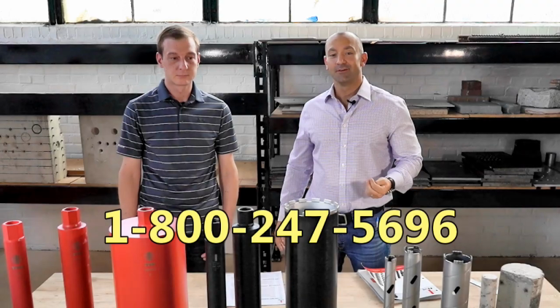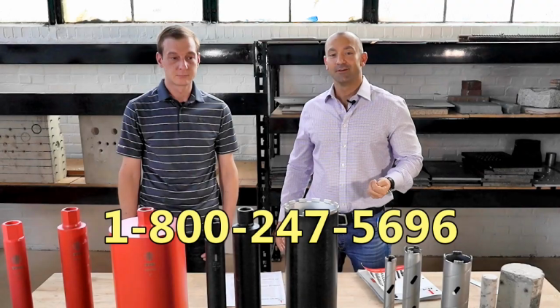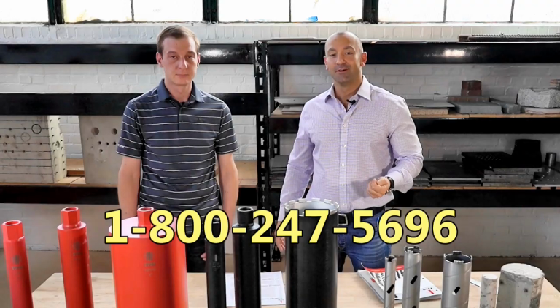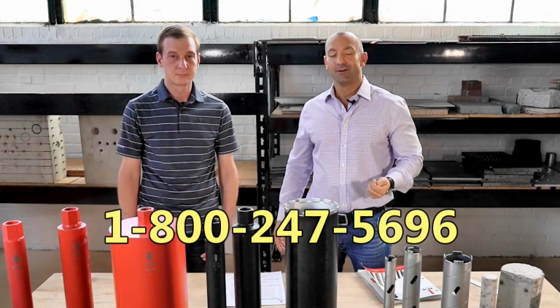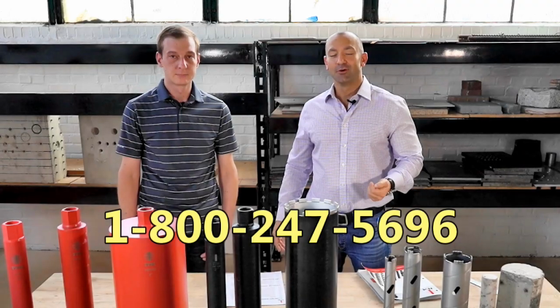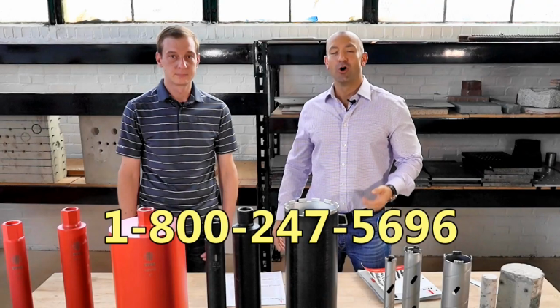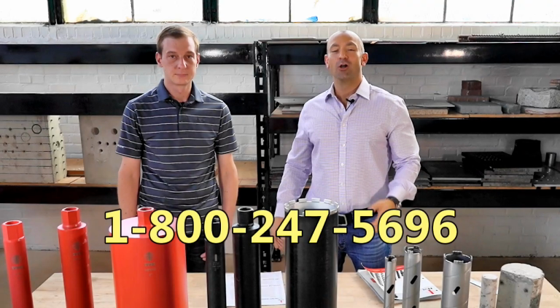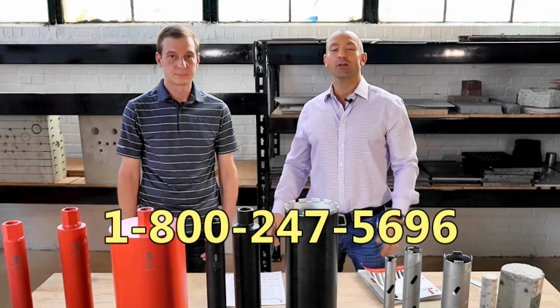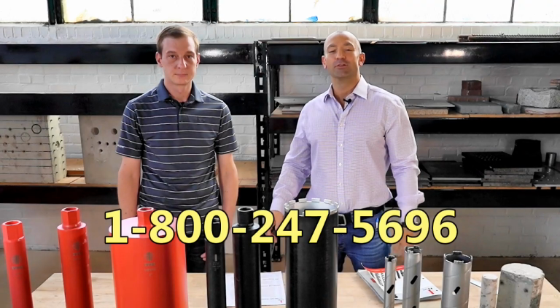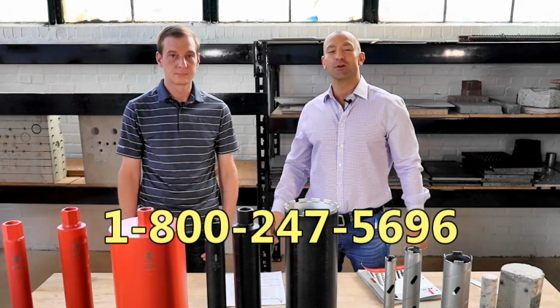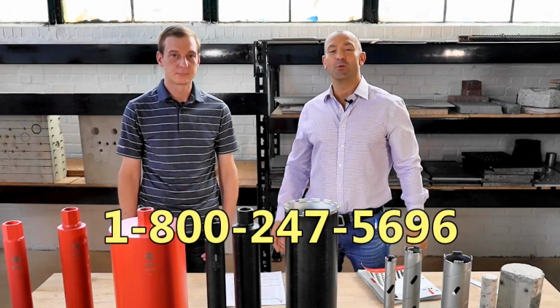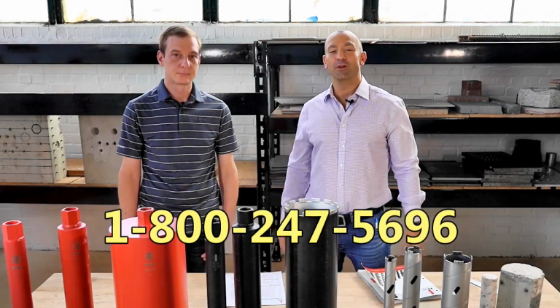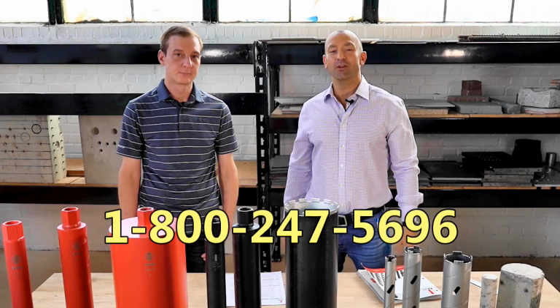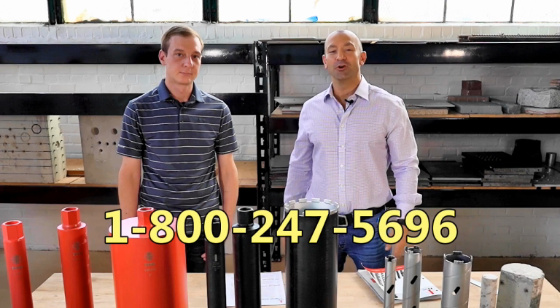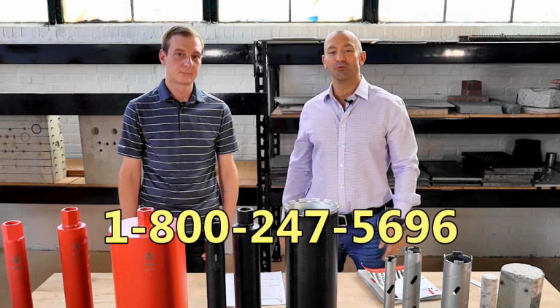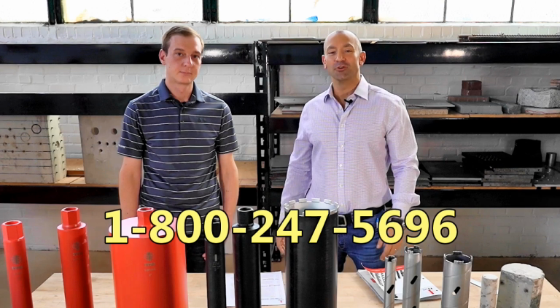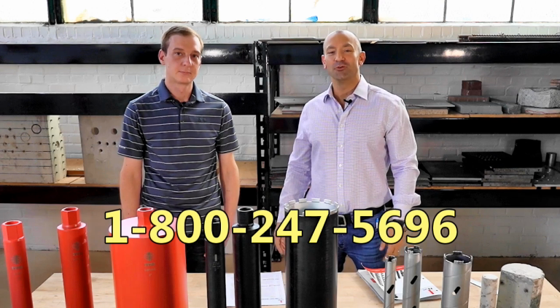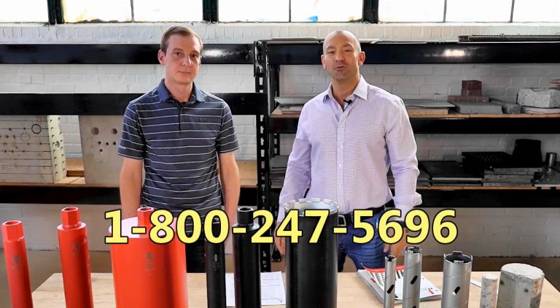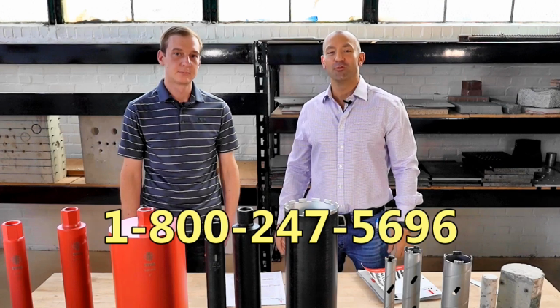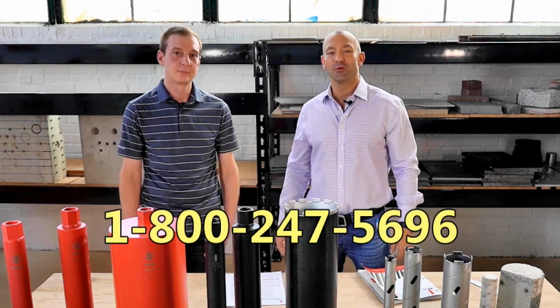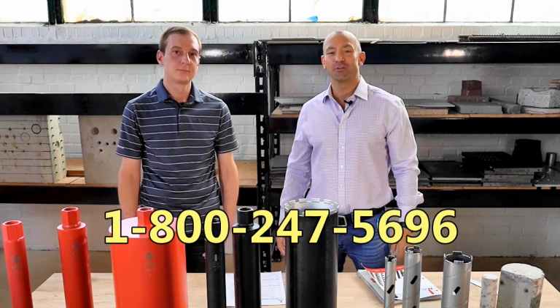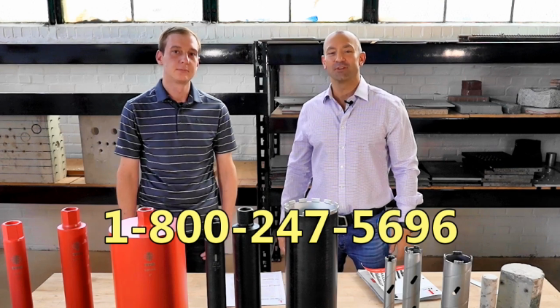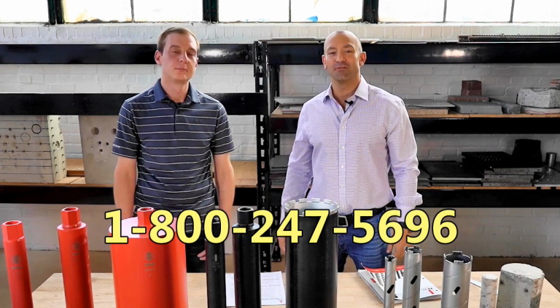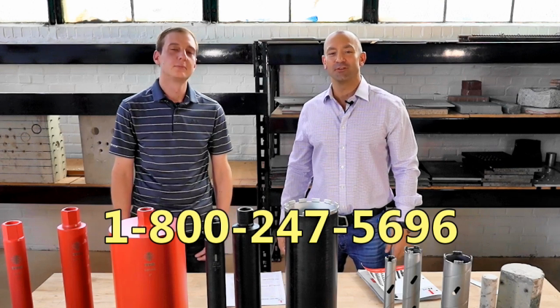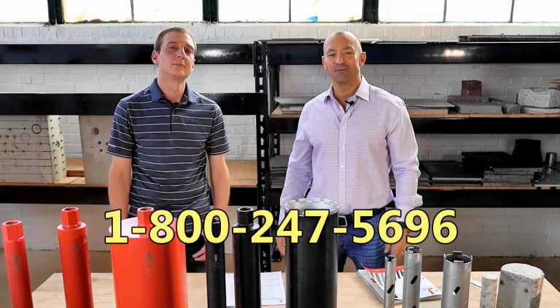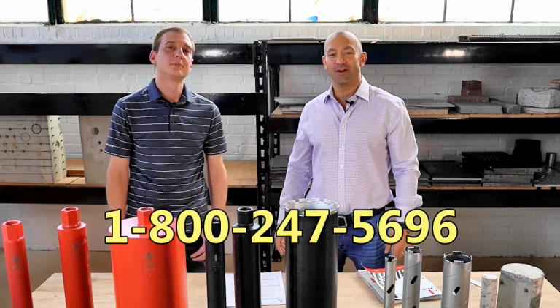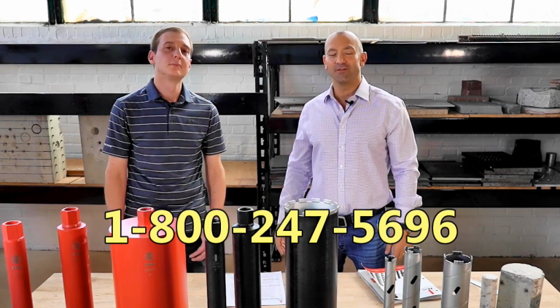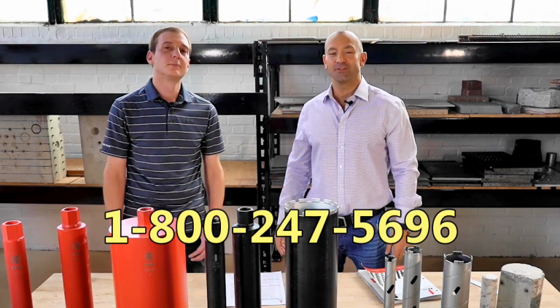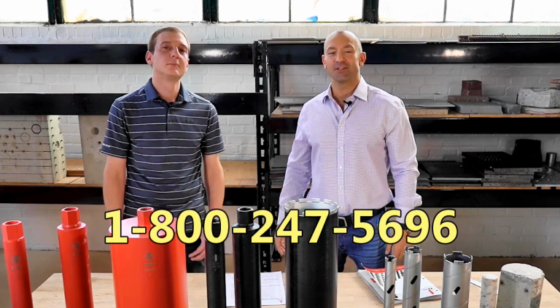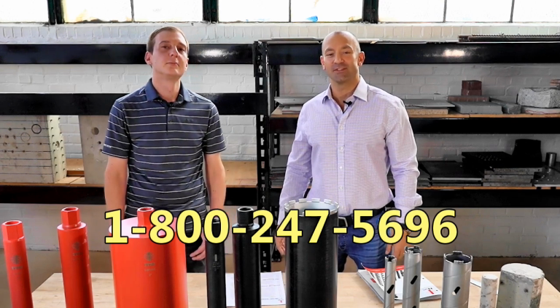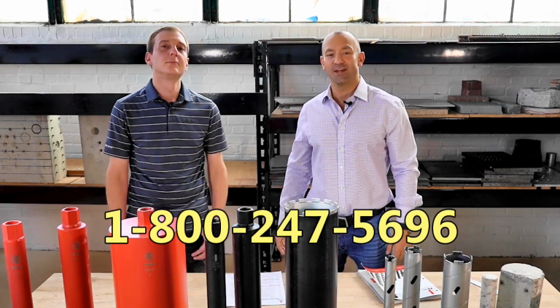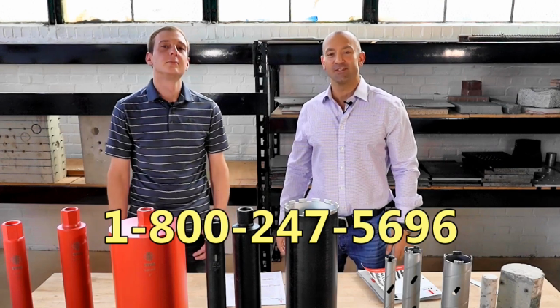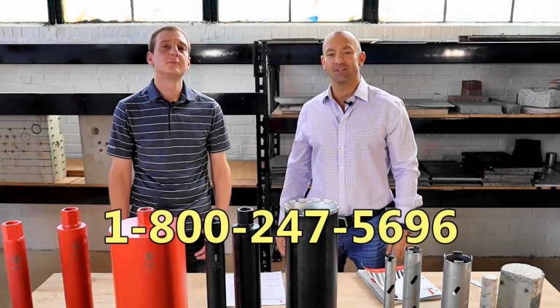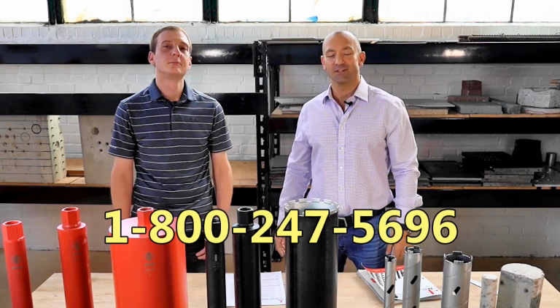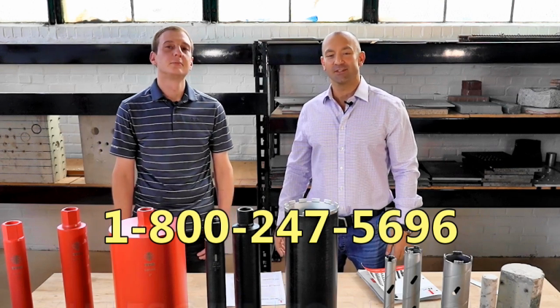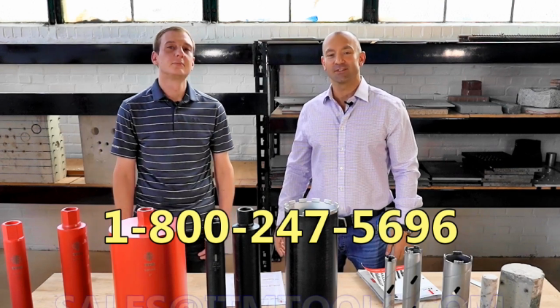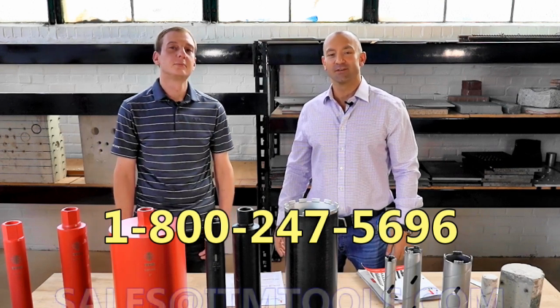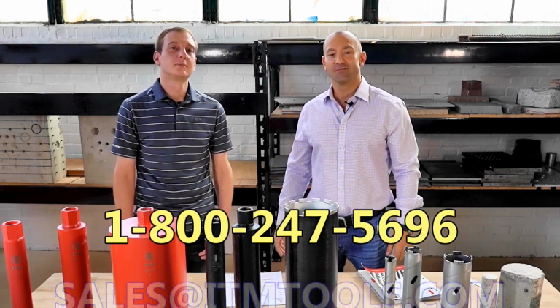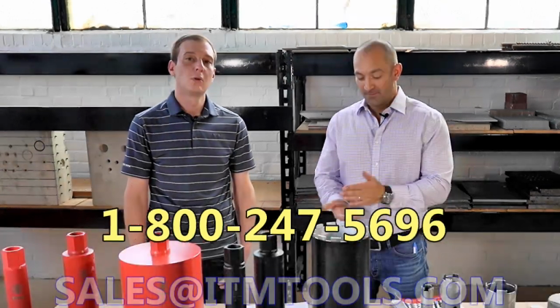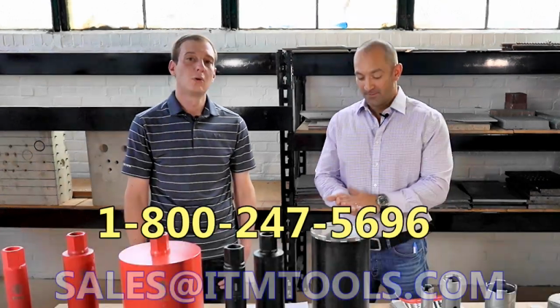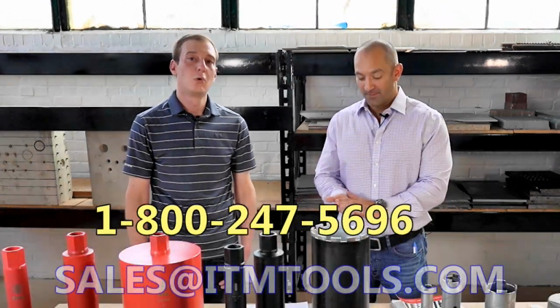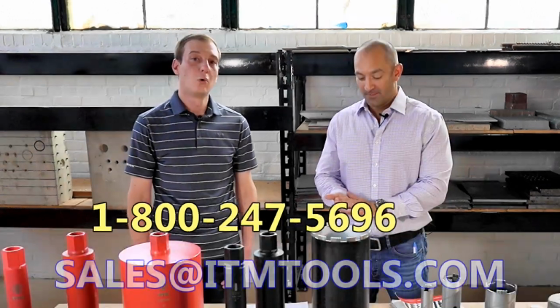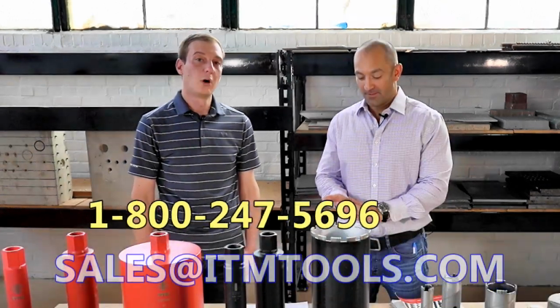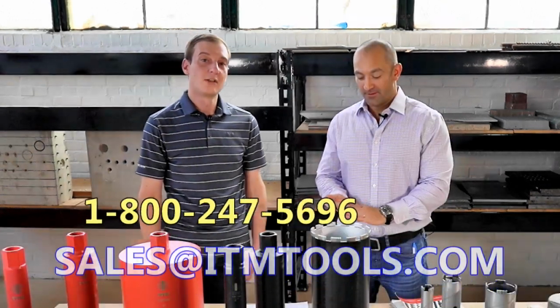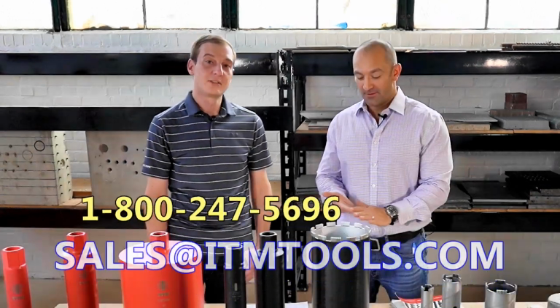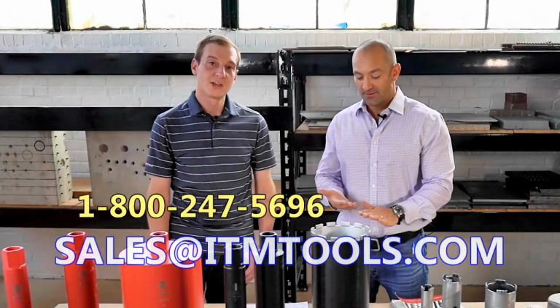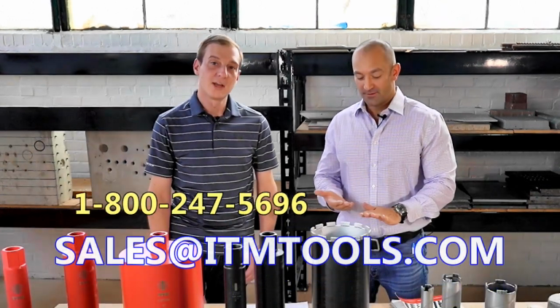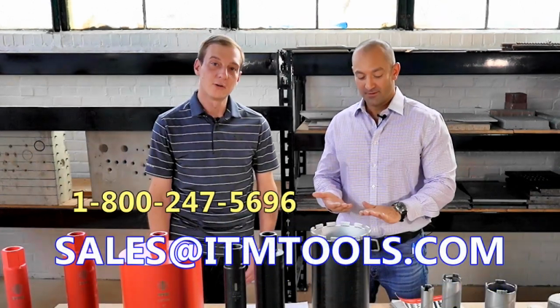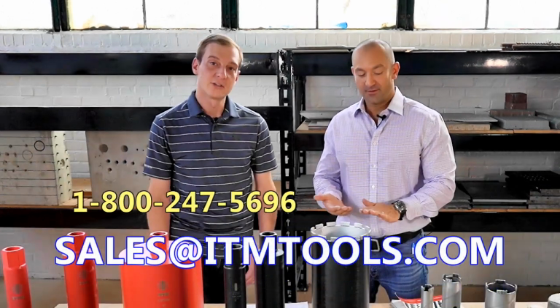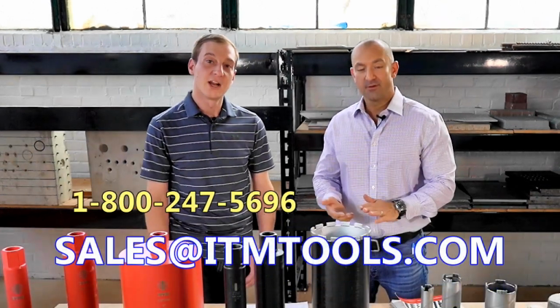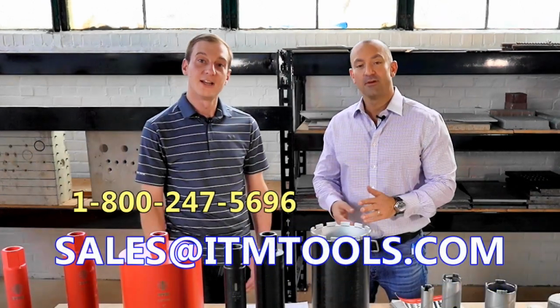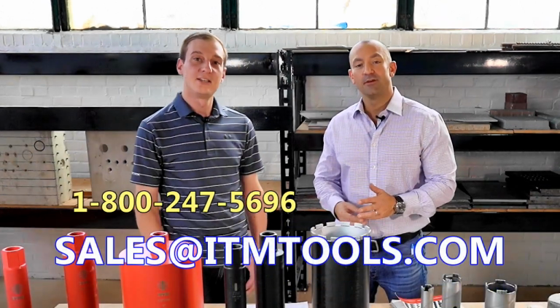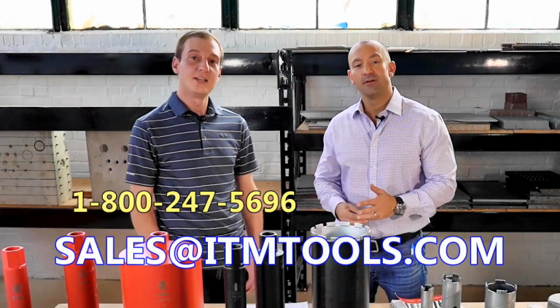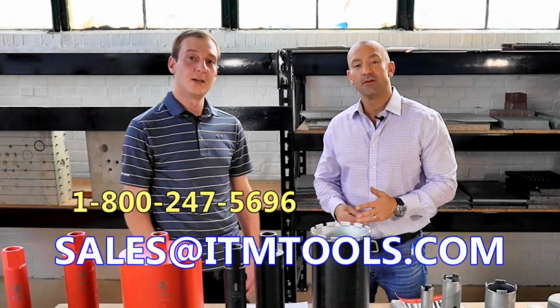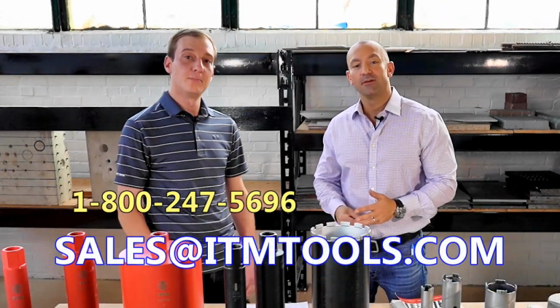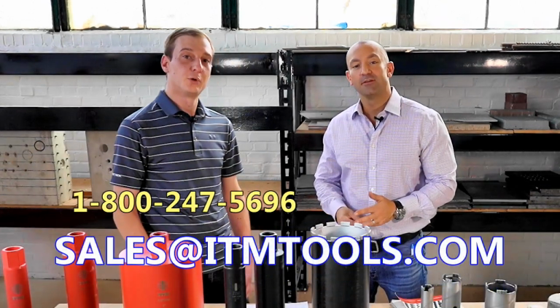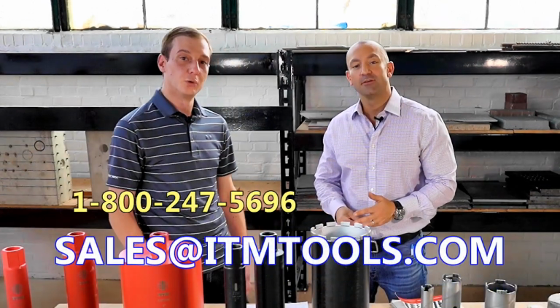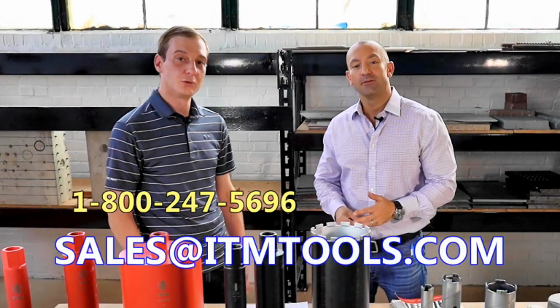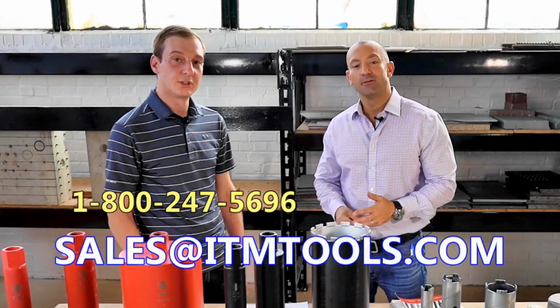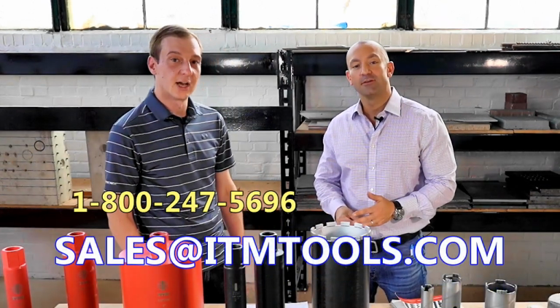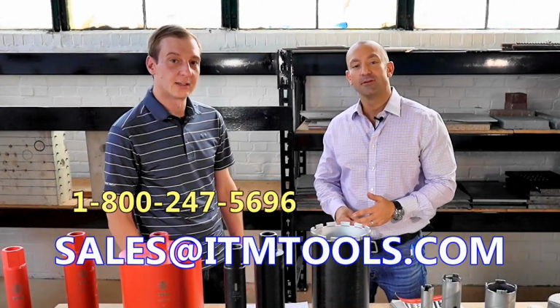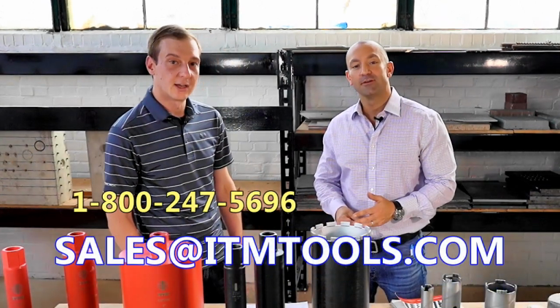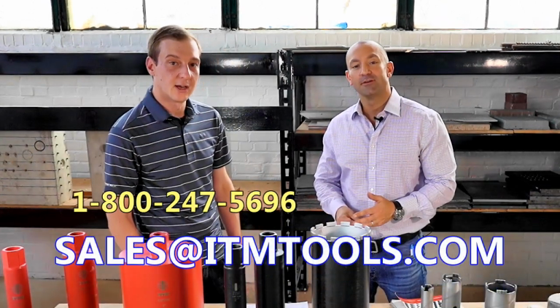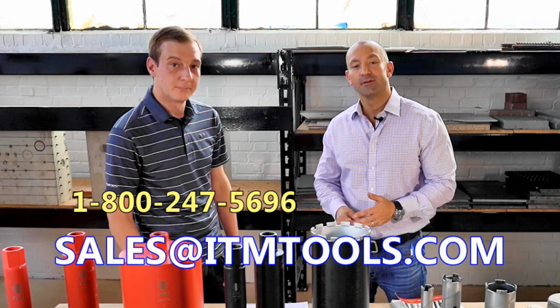Call us at 1-800-247-5696 or at sales@ITMTools.com.